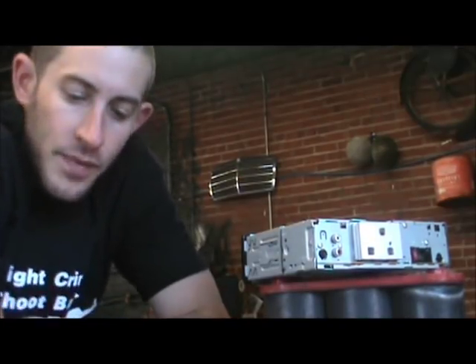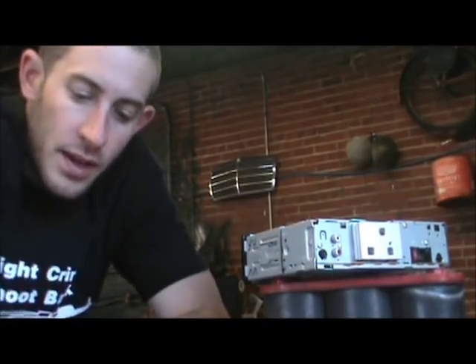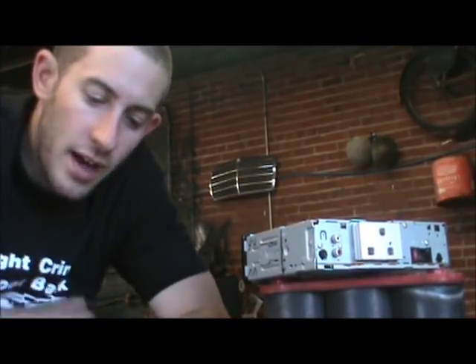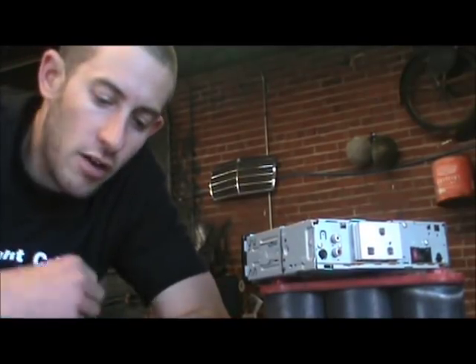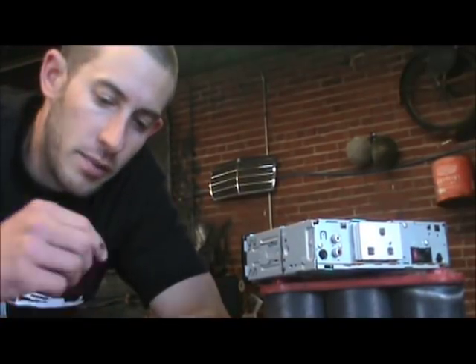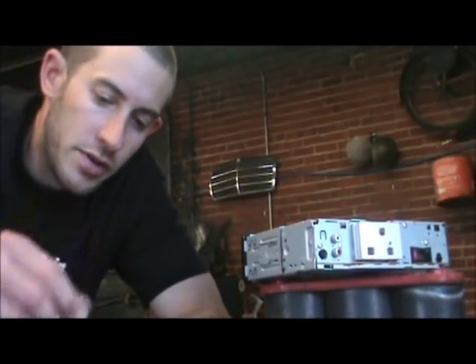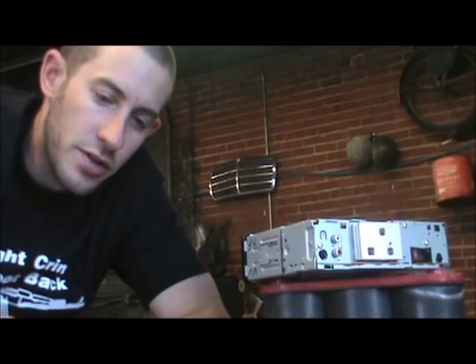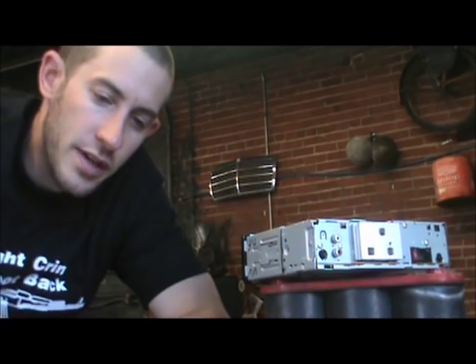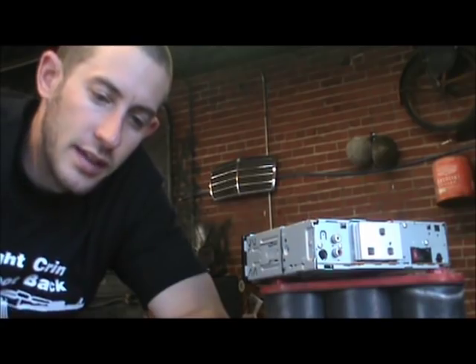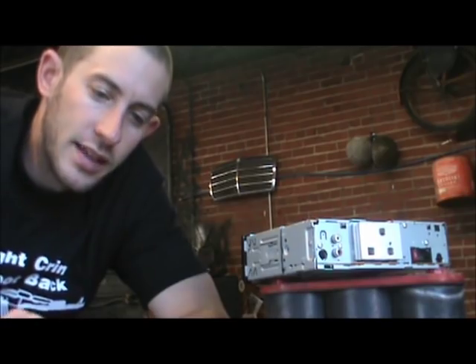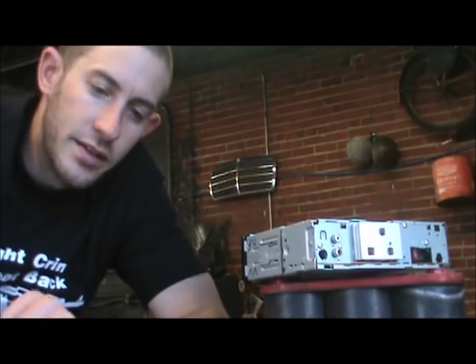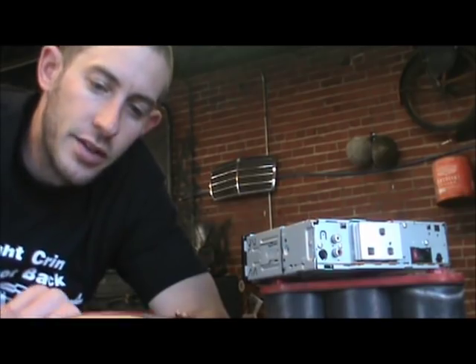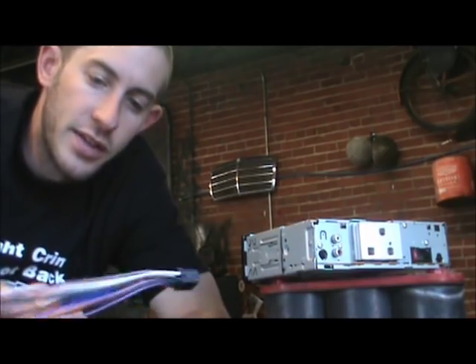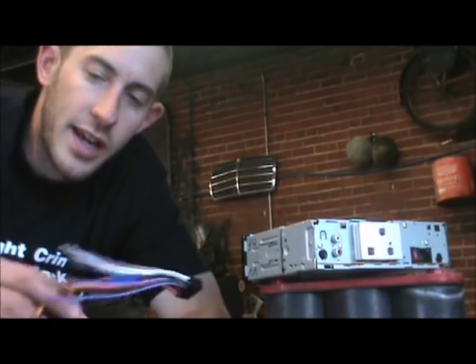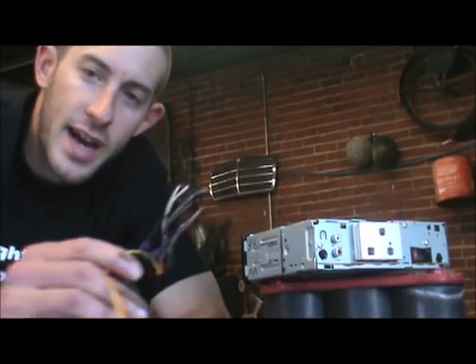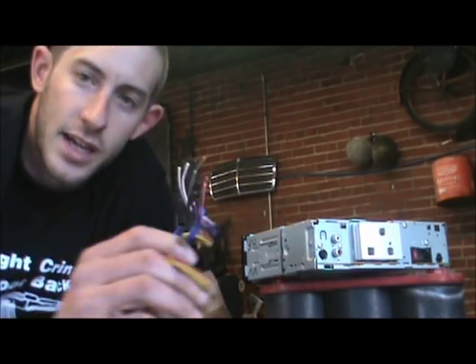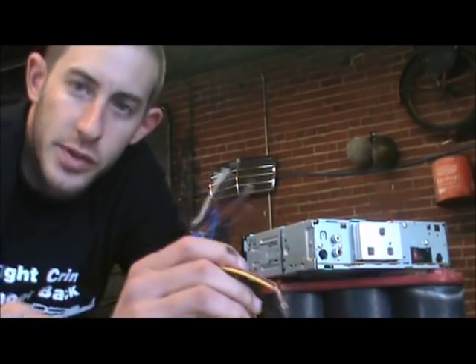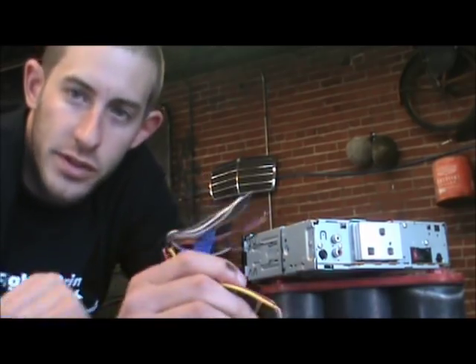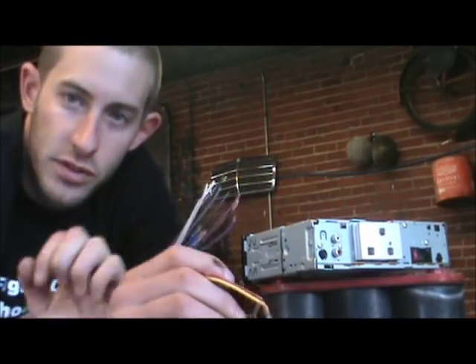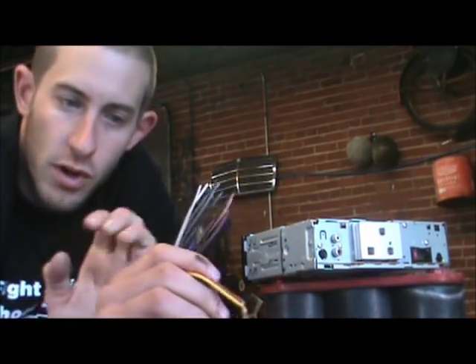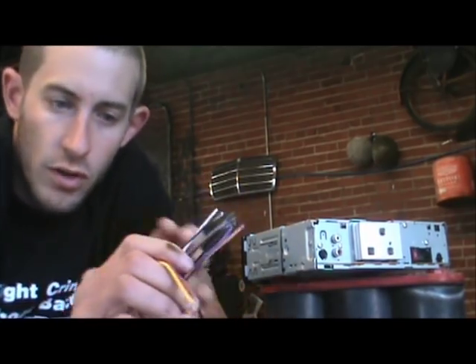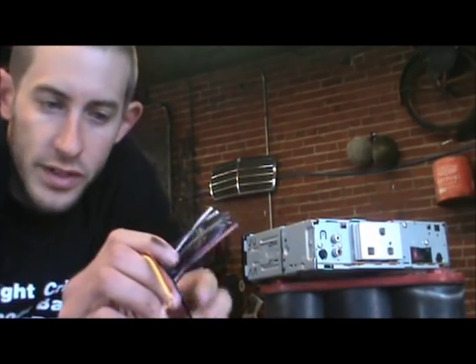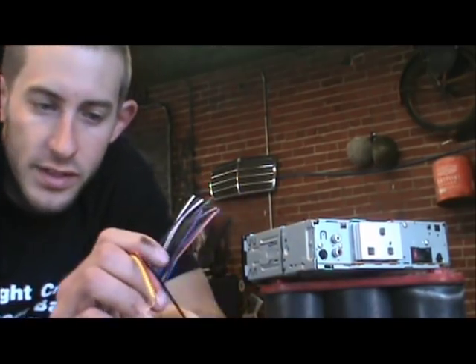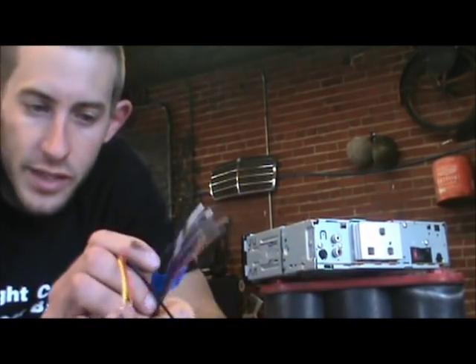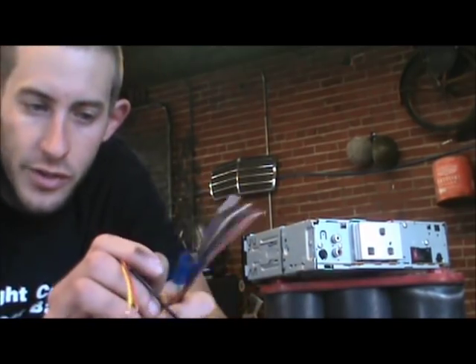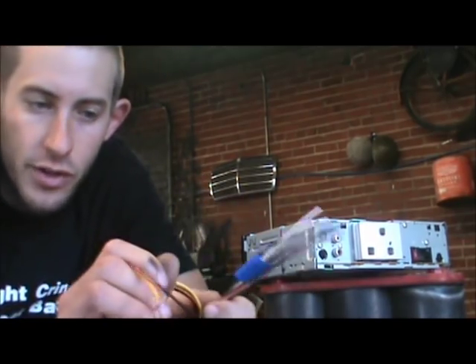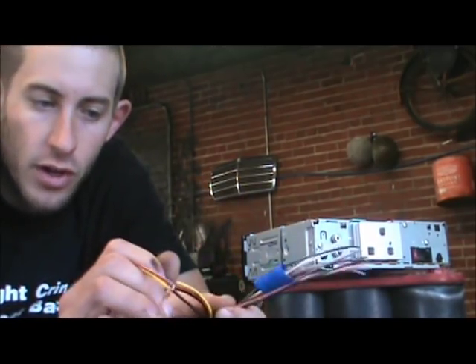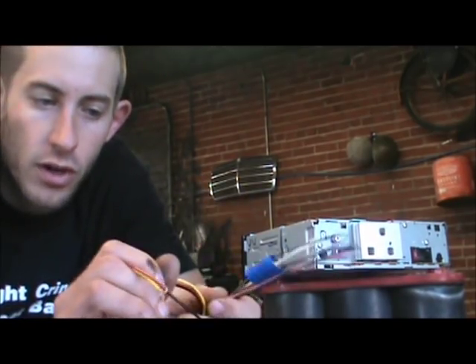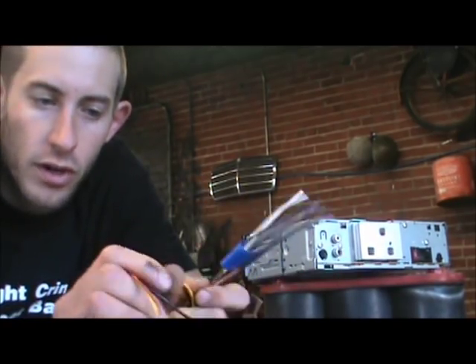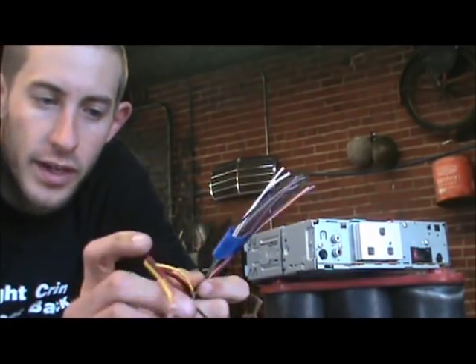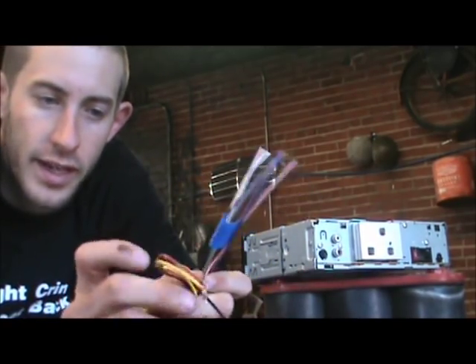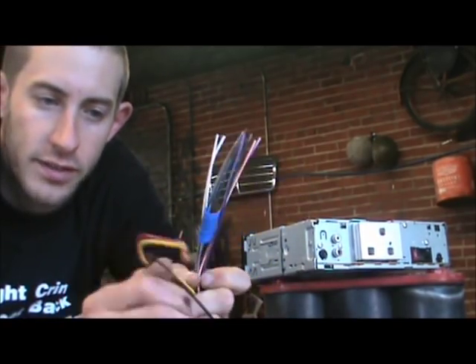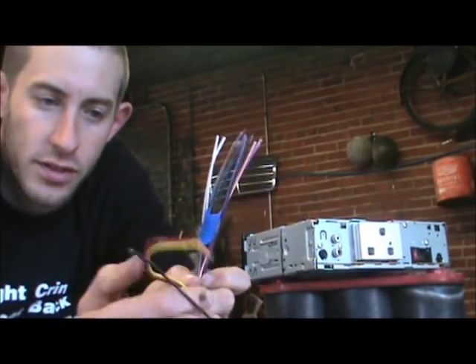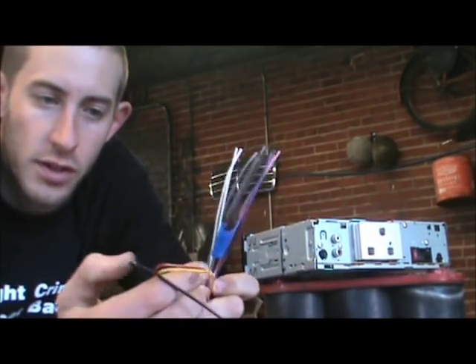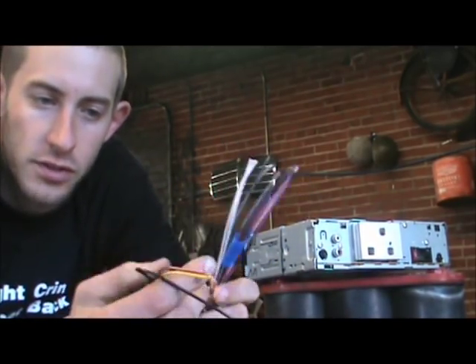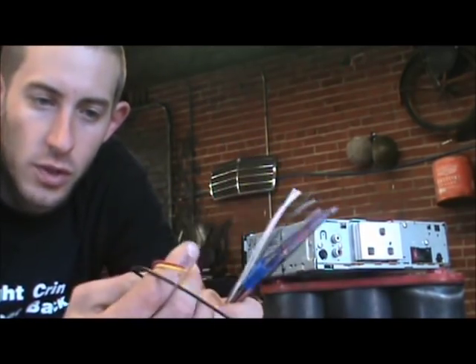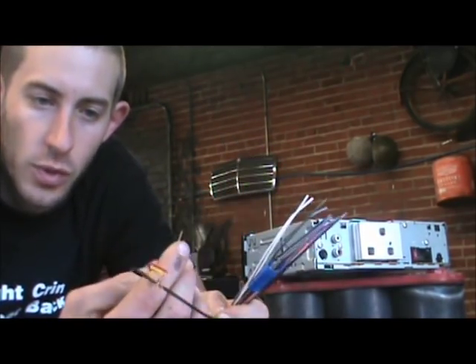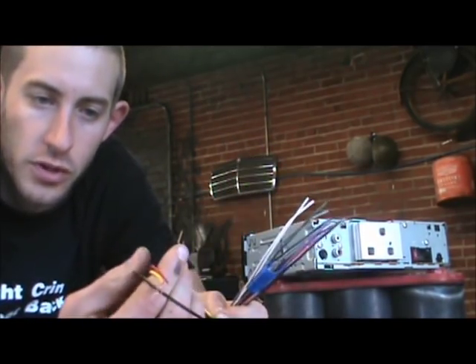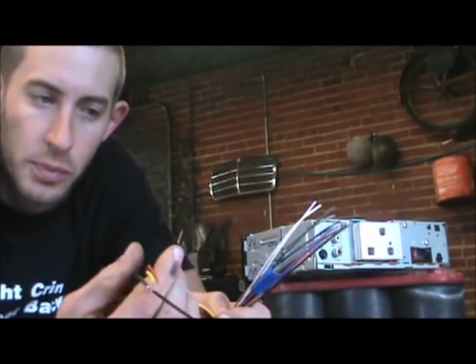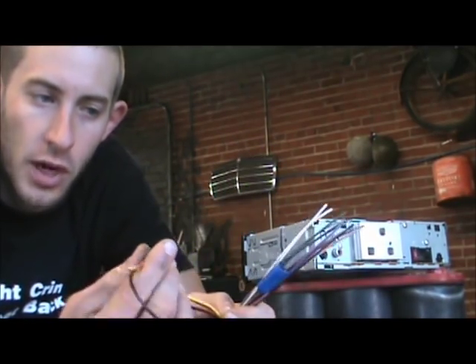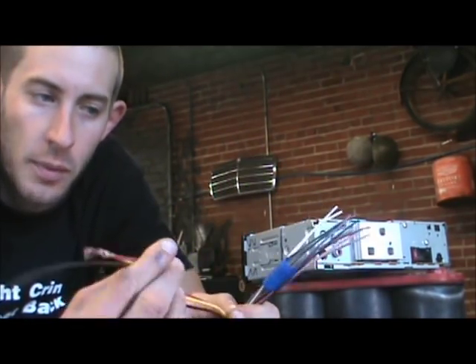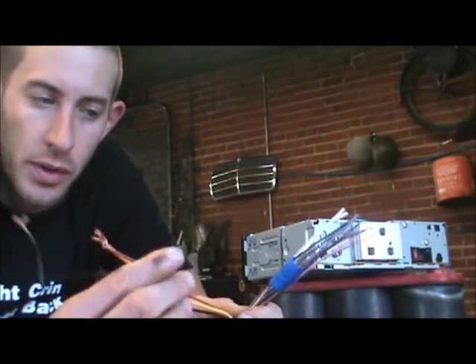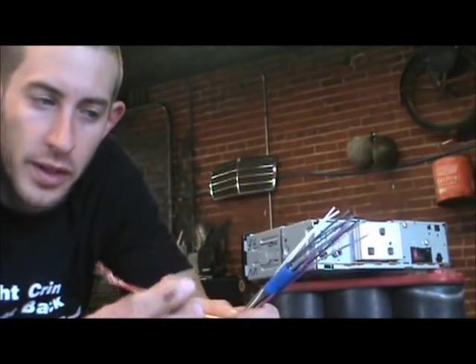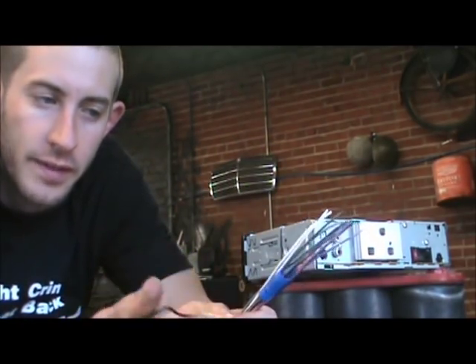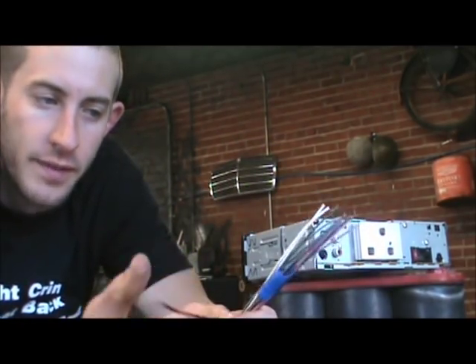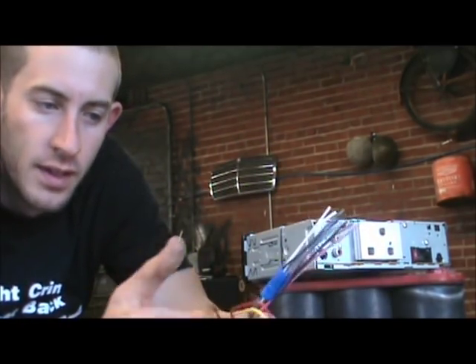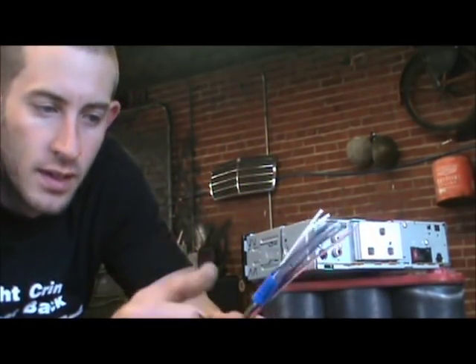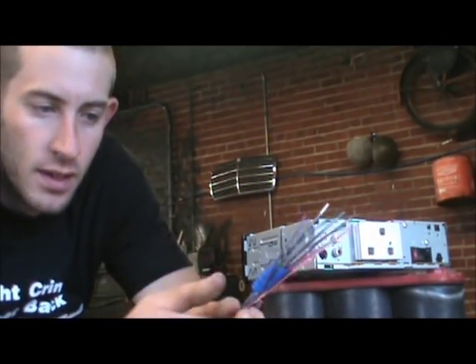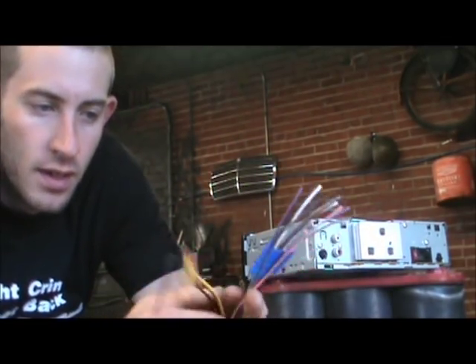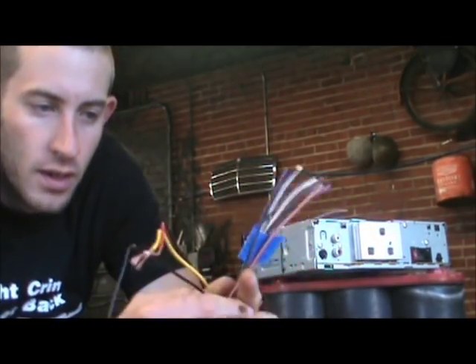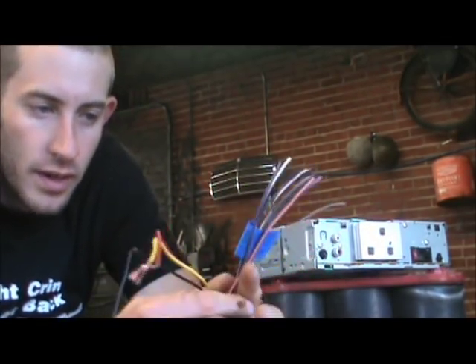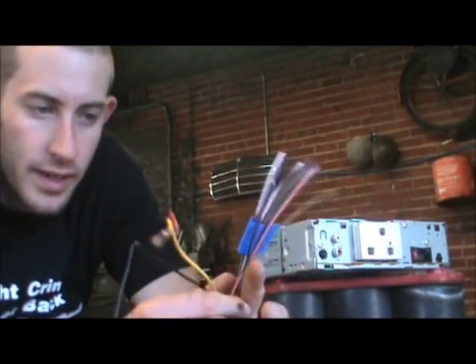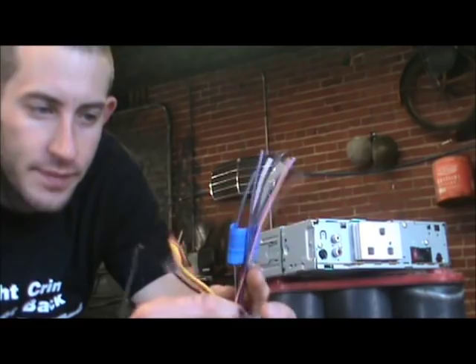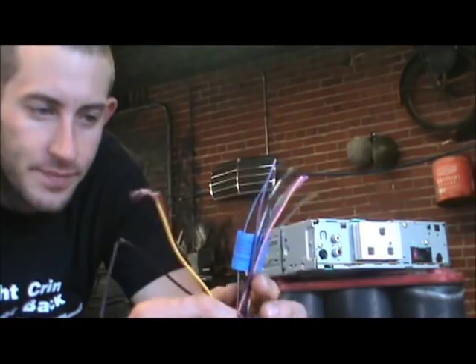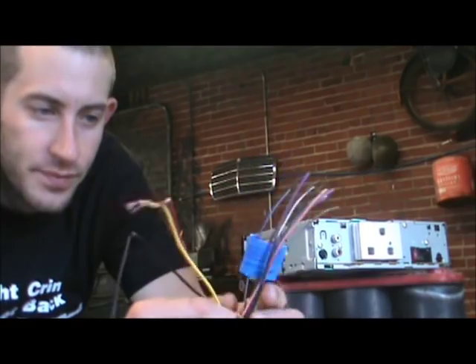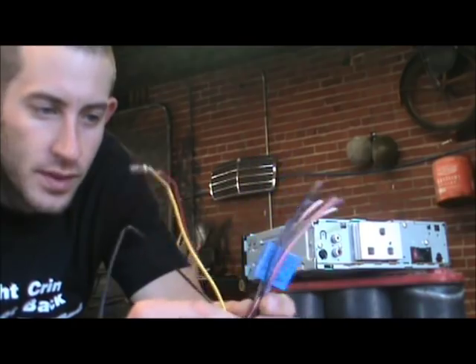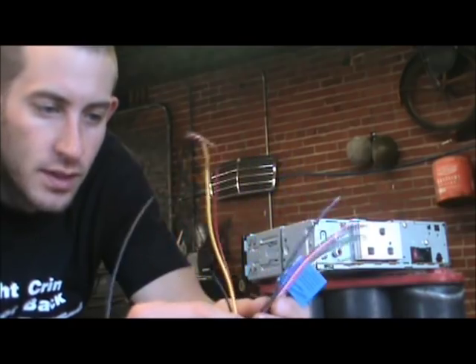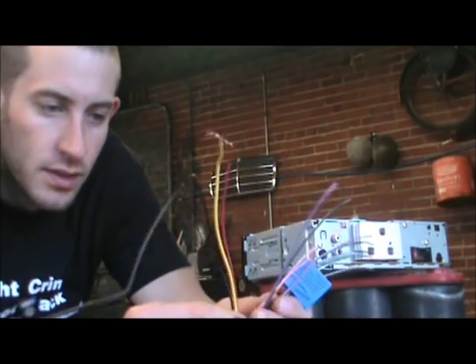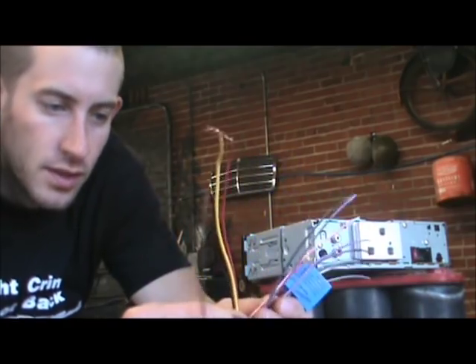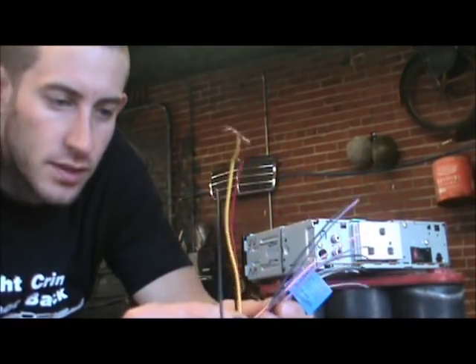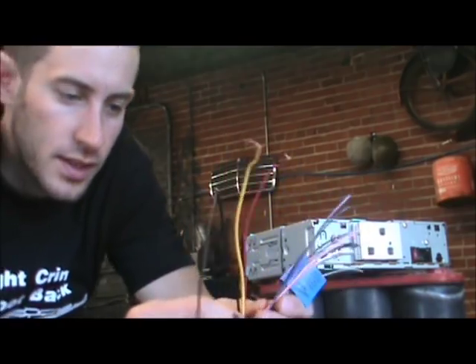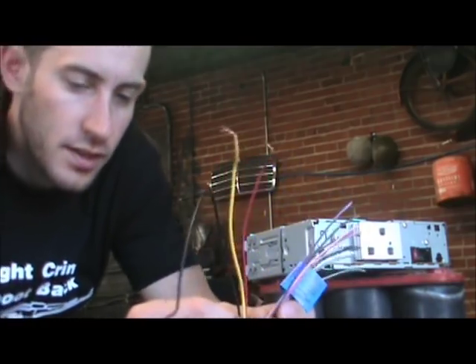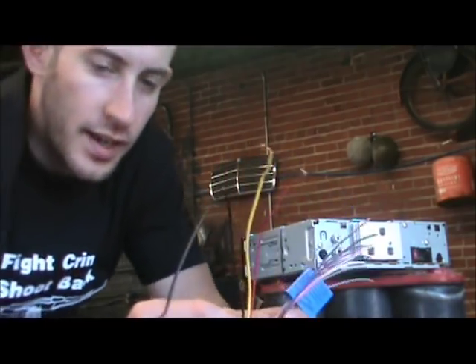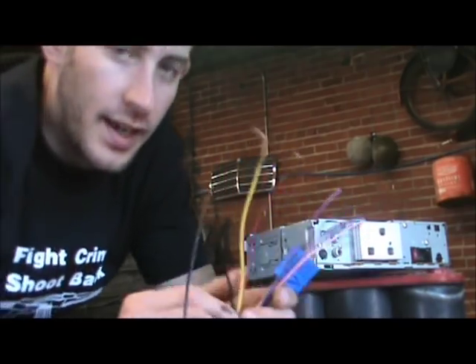That's a basic rundown on troubleshooting. Now I'm going to show you guys how to actually install this thing in your car so it works properly. Let's get to that.